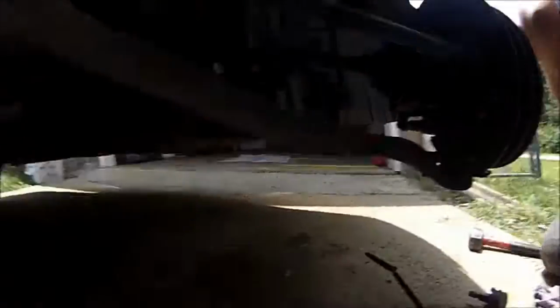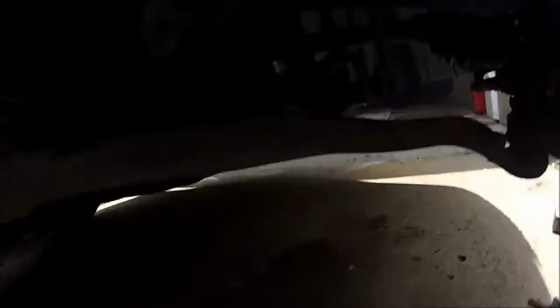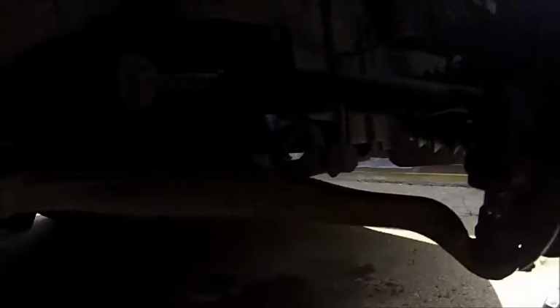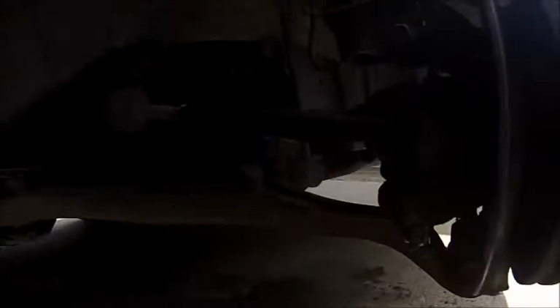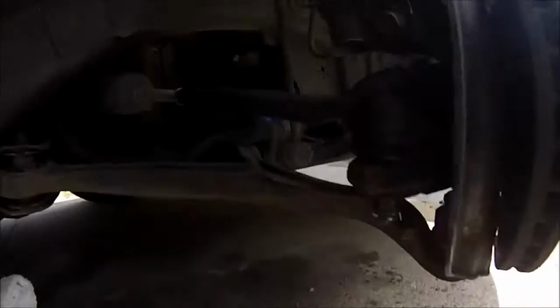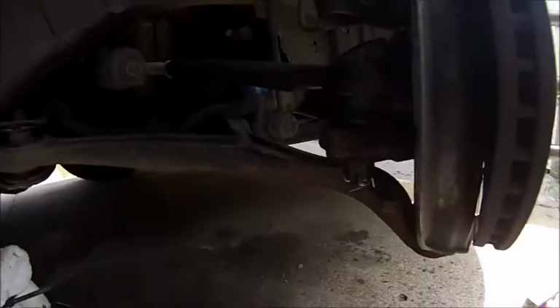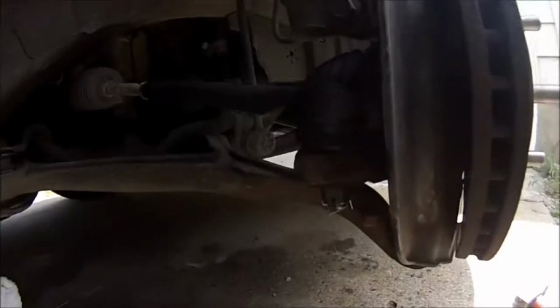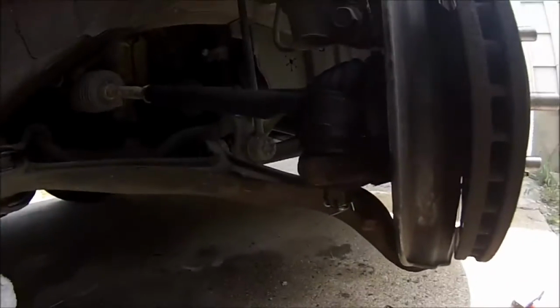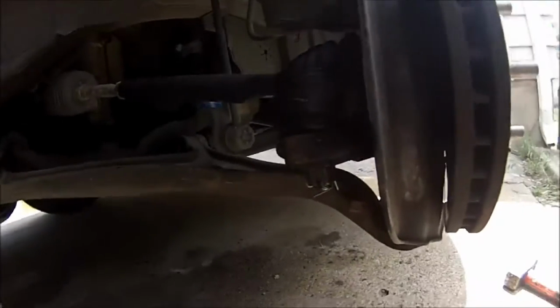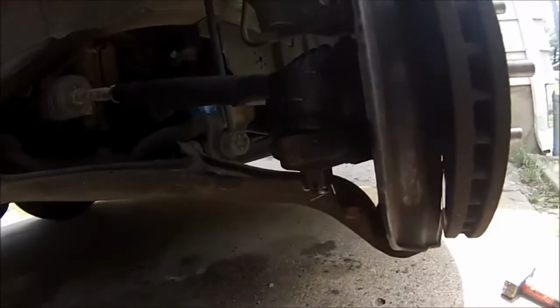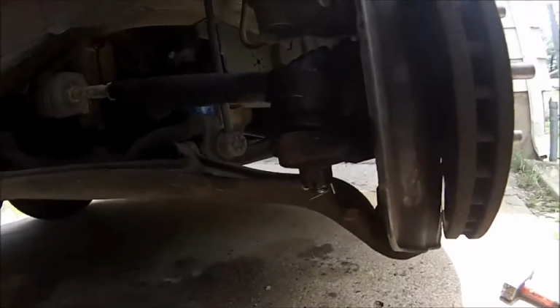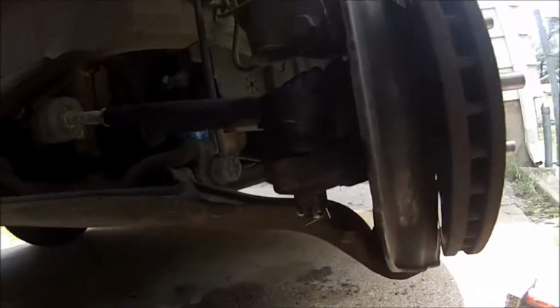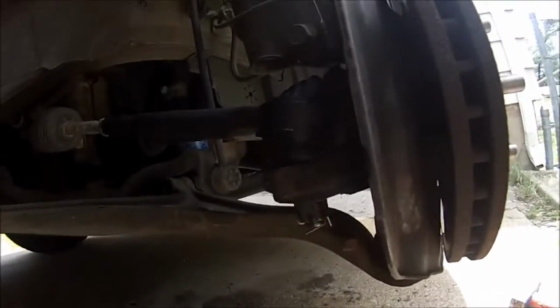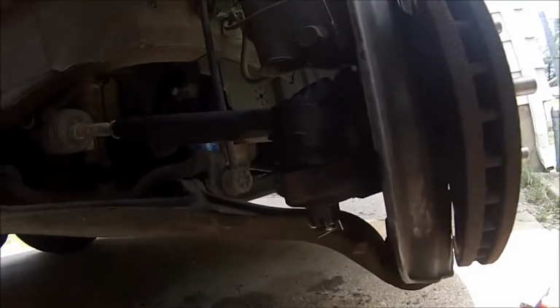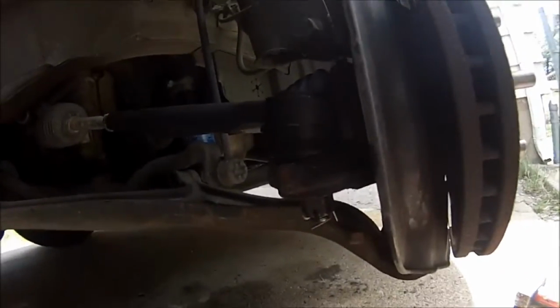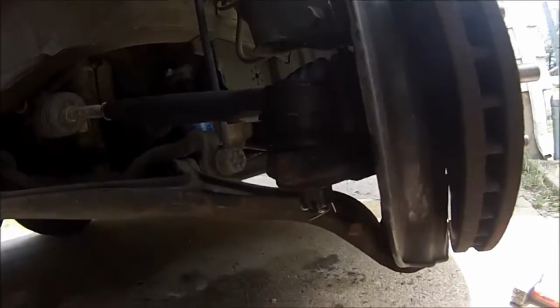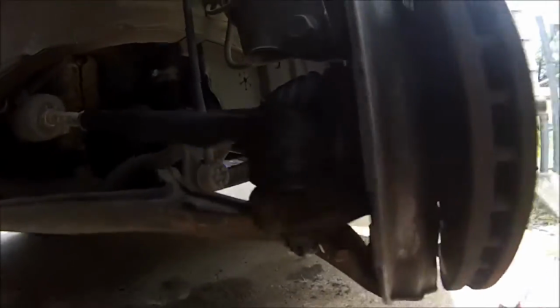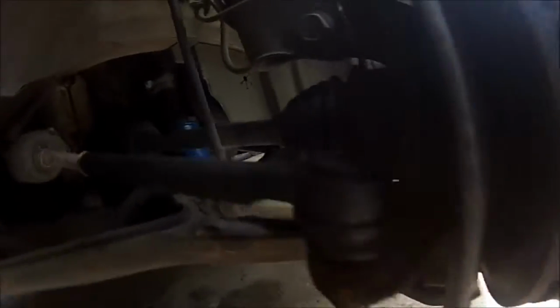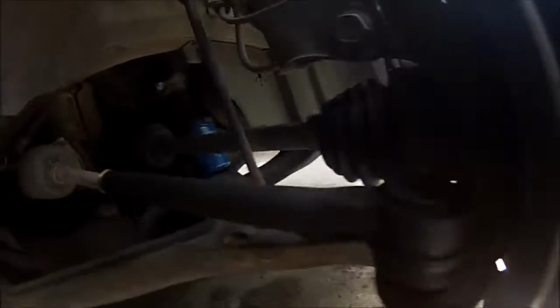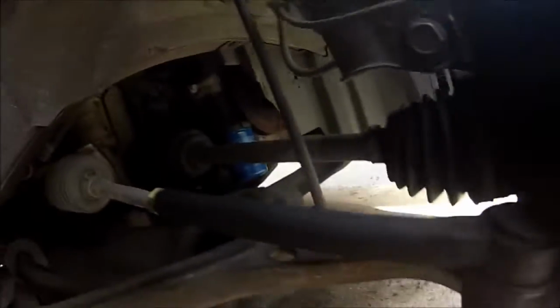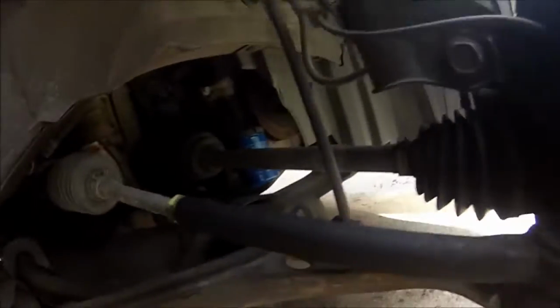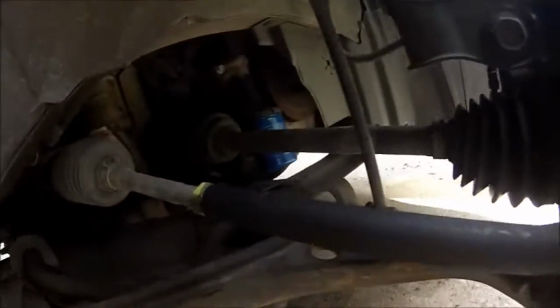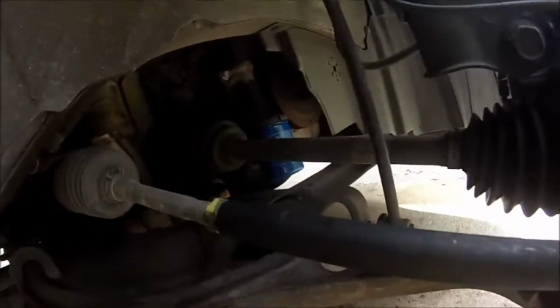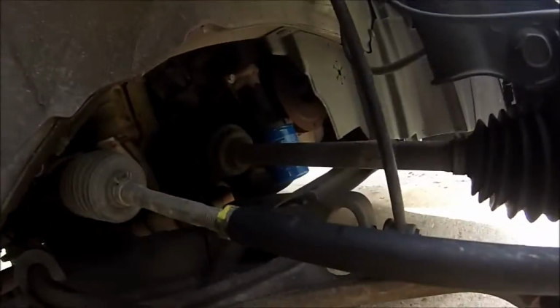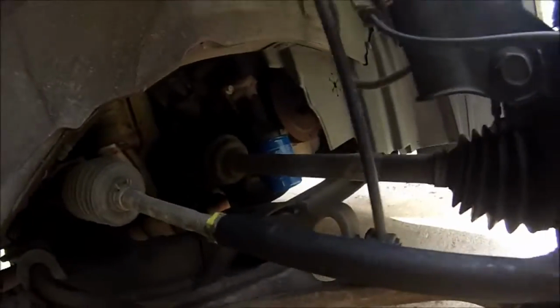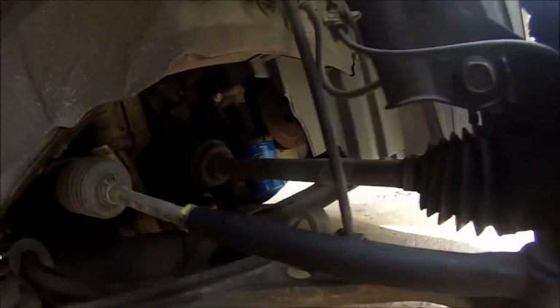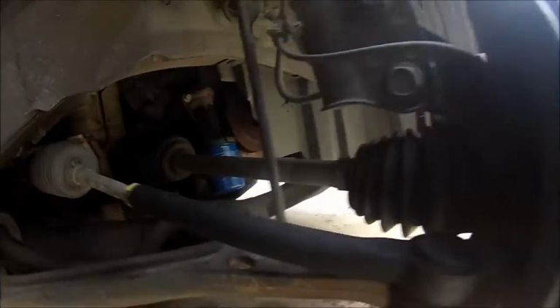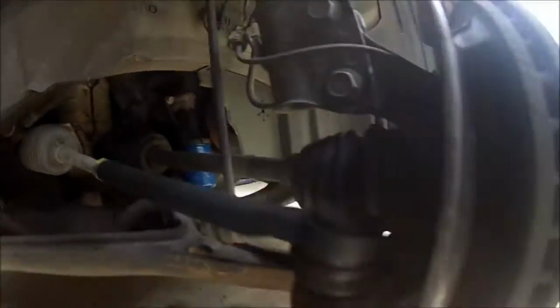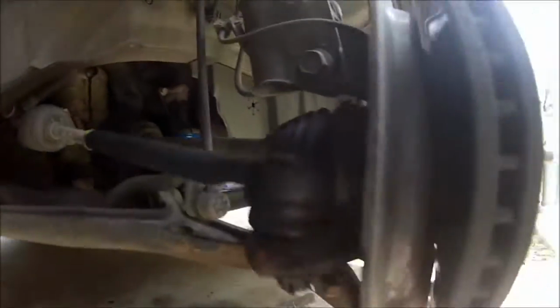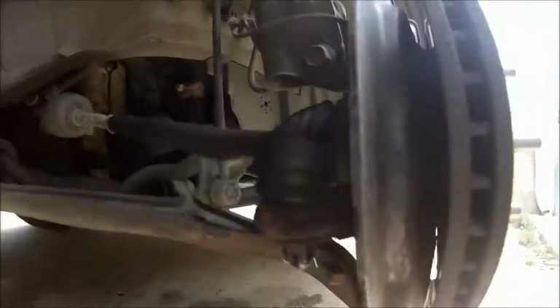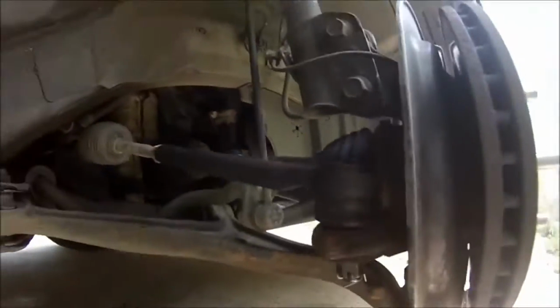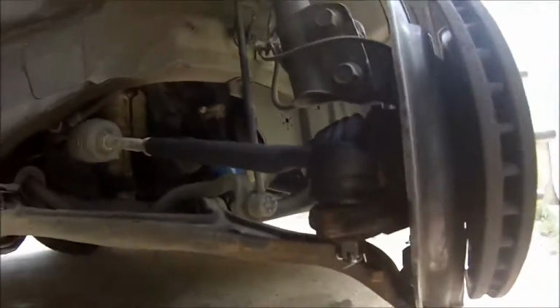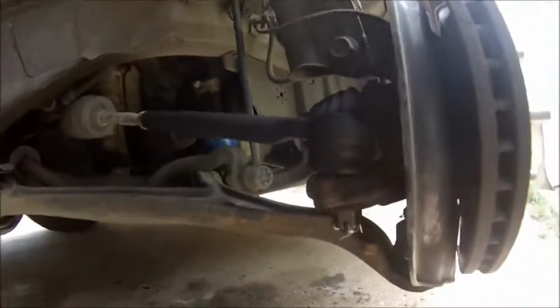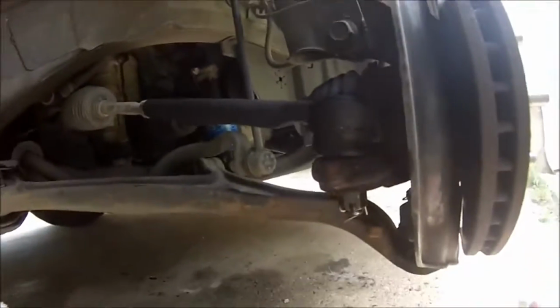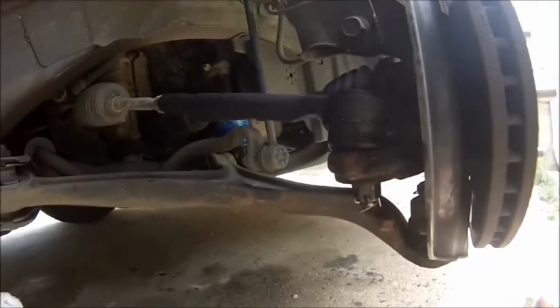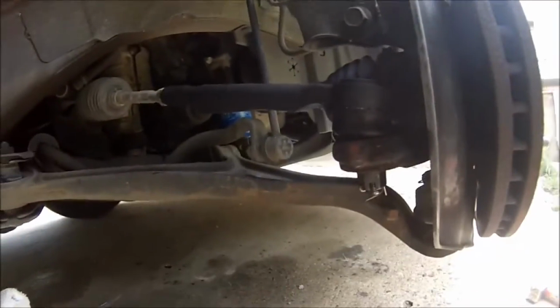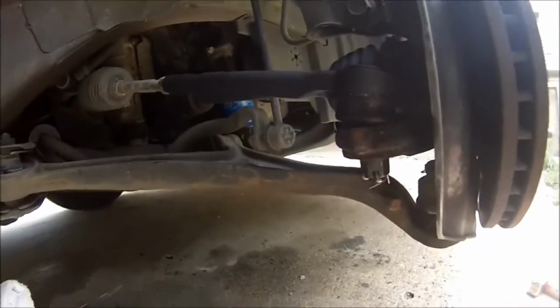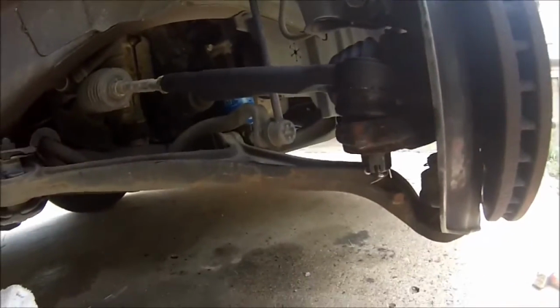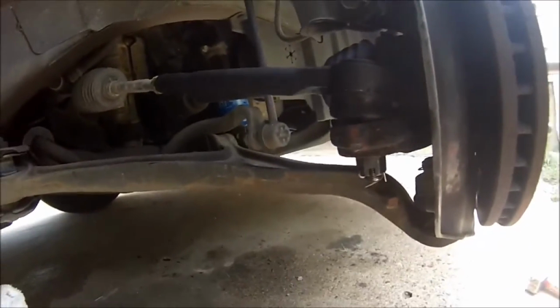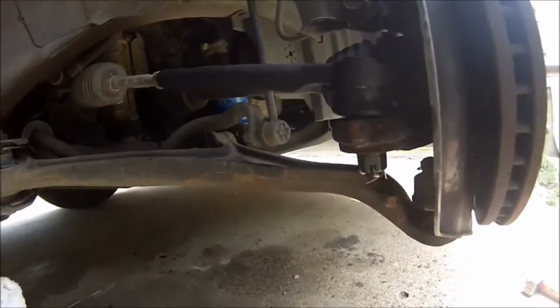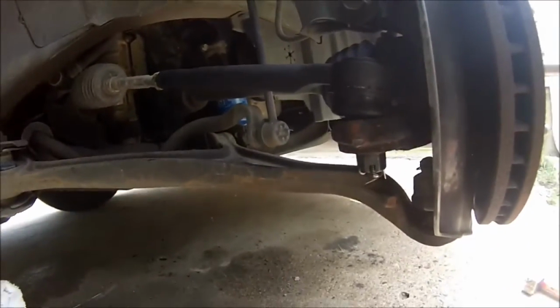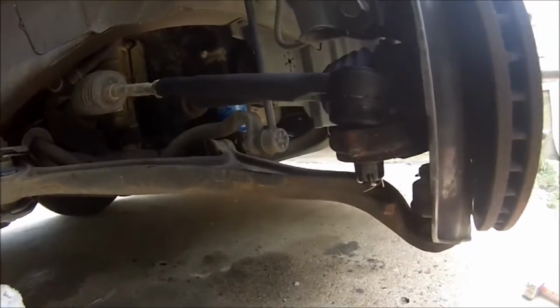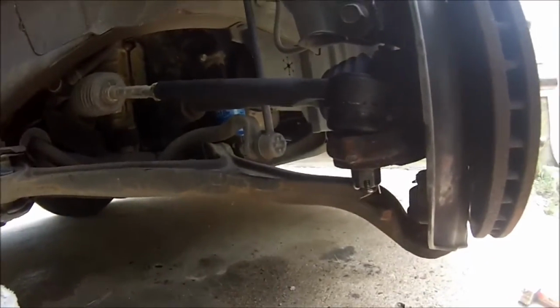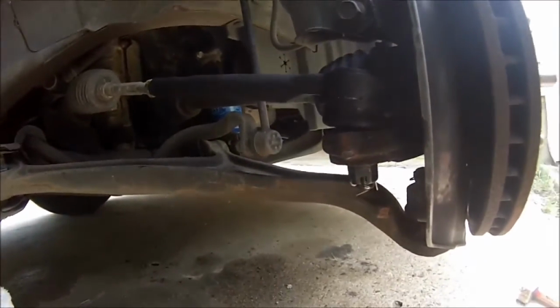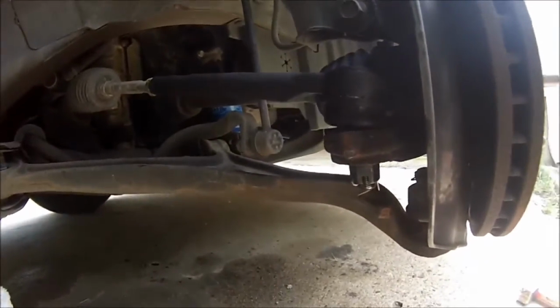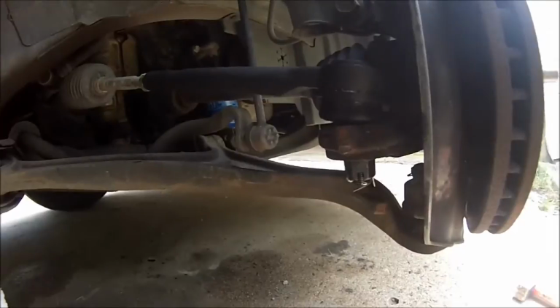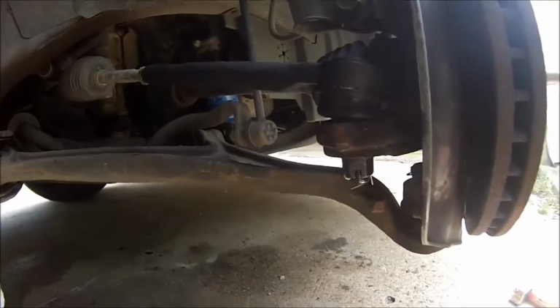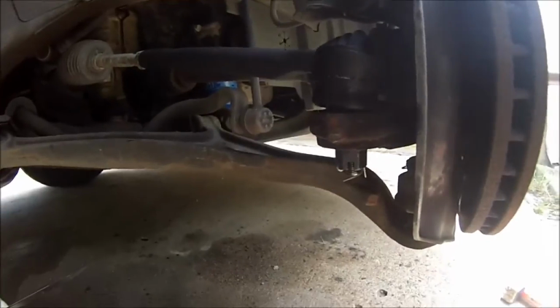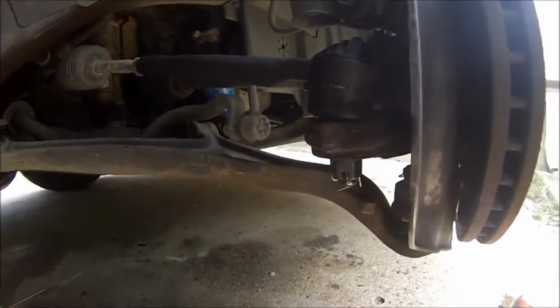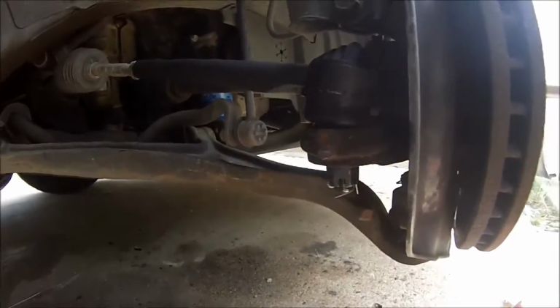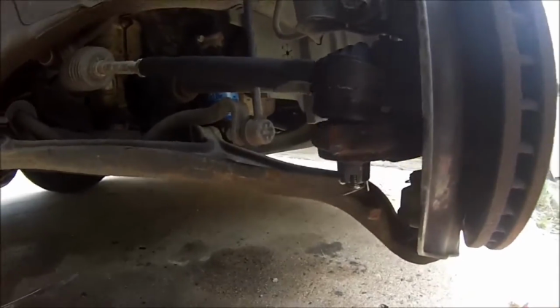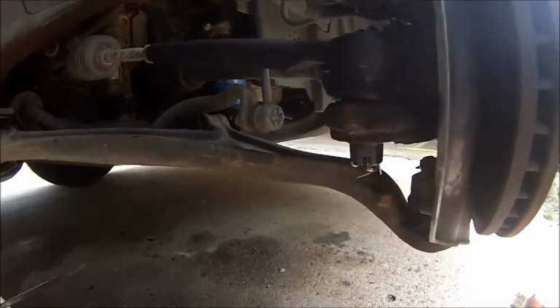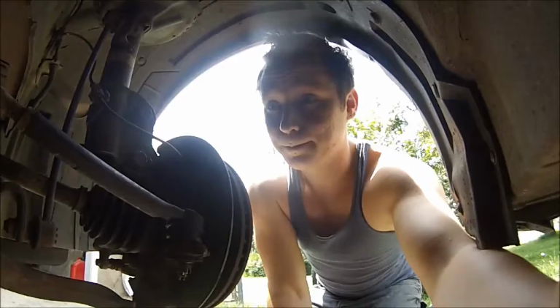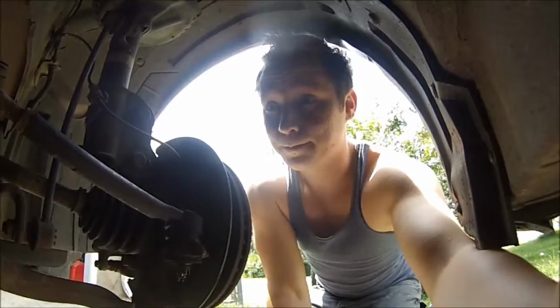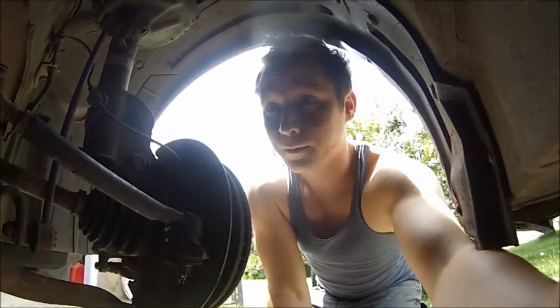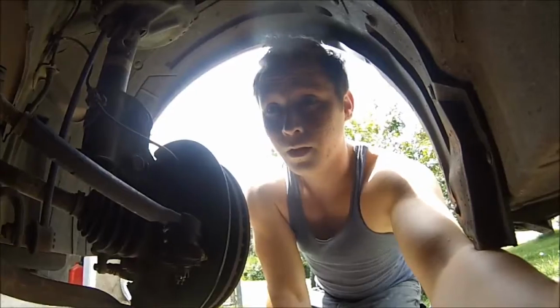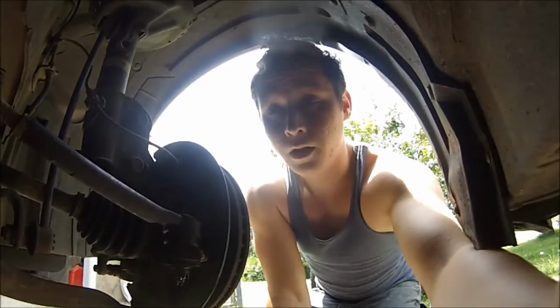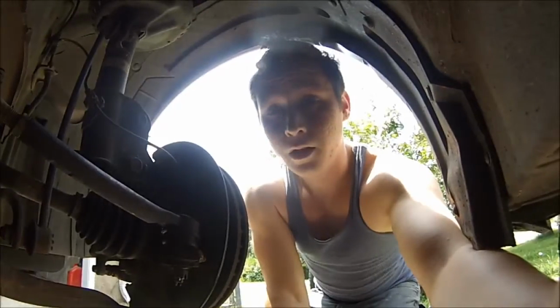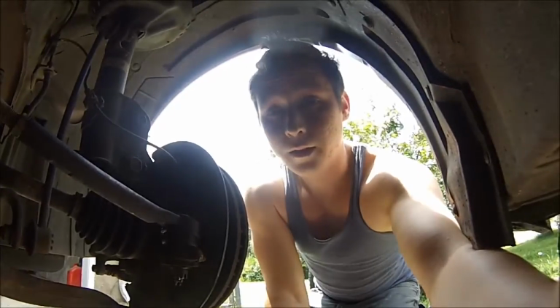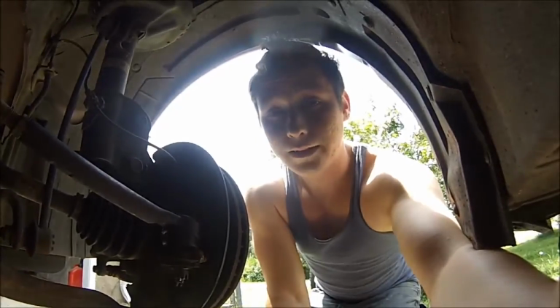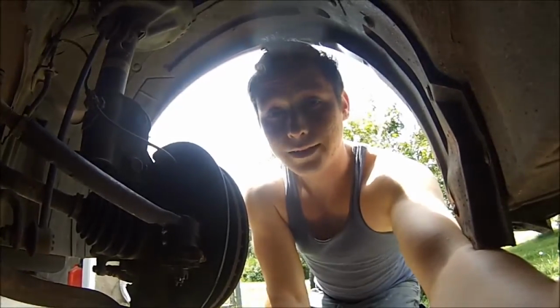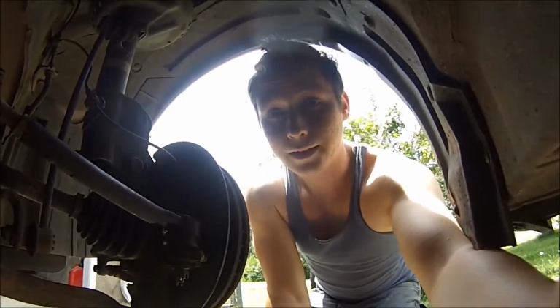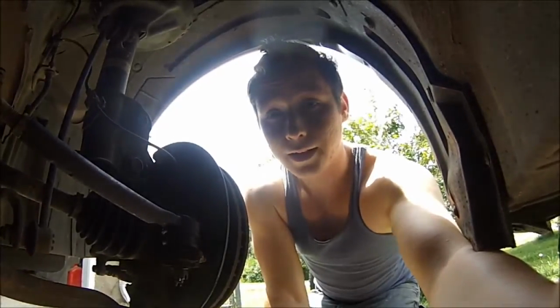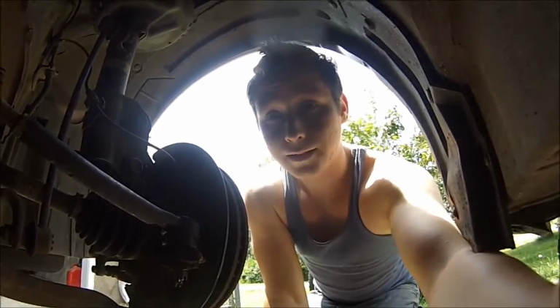And that's it — that's all it is to replace an outer tie rod end on a 2005 Honda Odyssey. That's it guys!